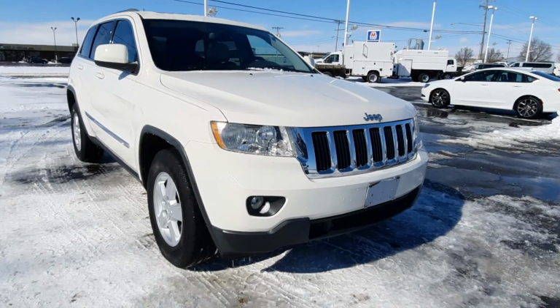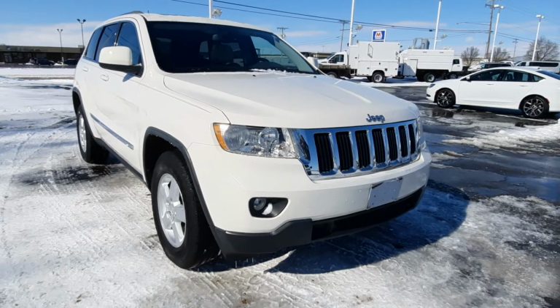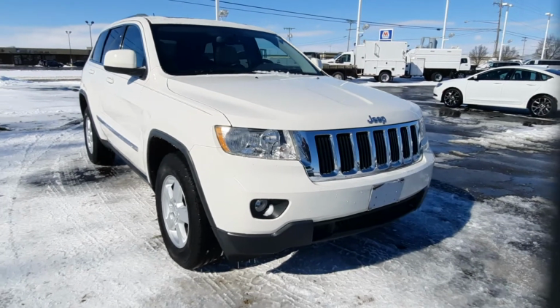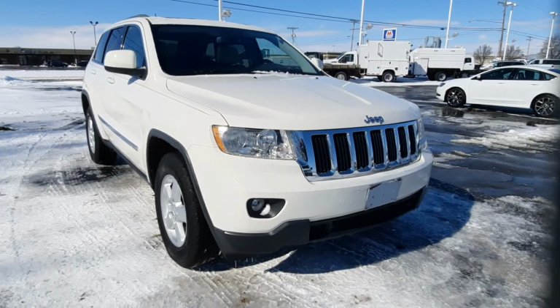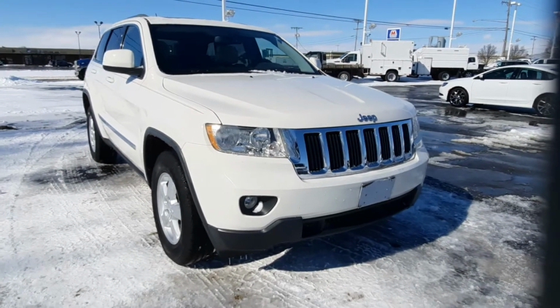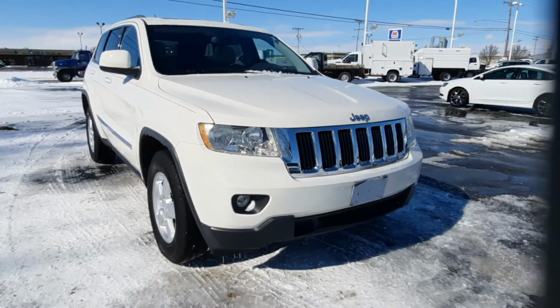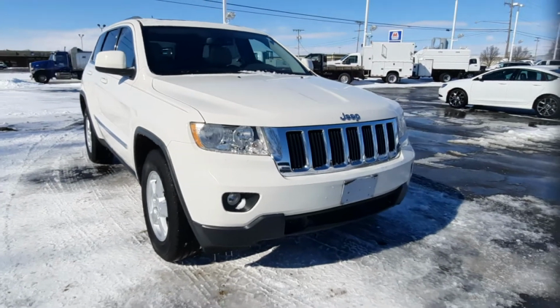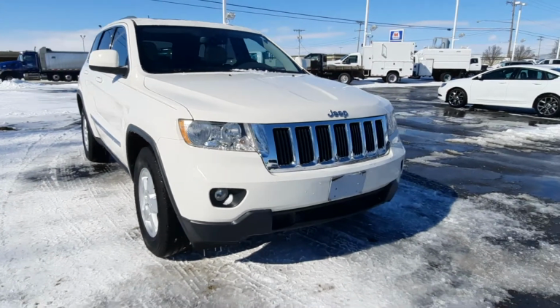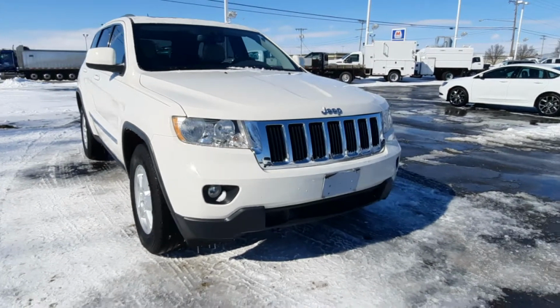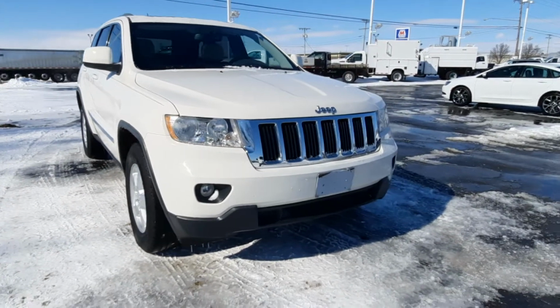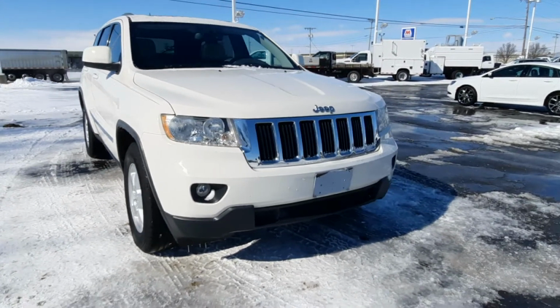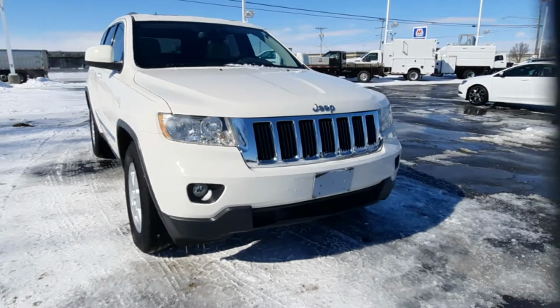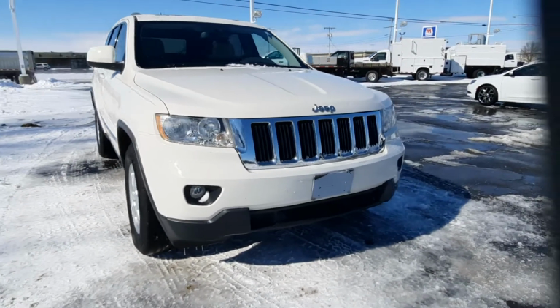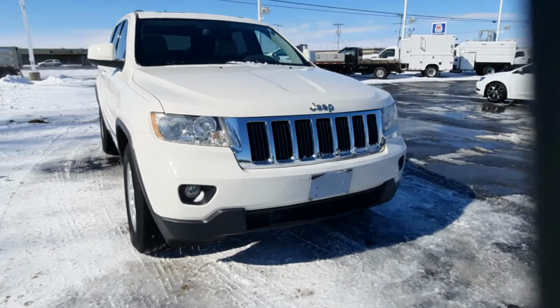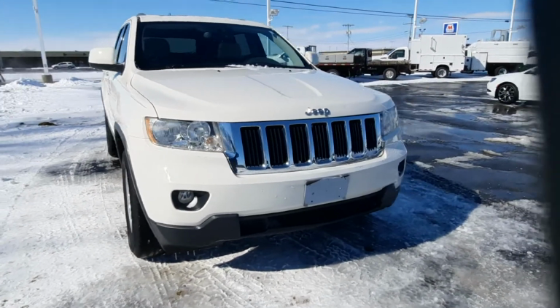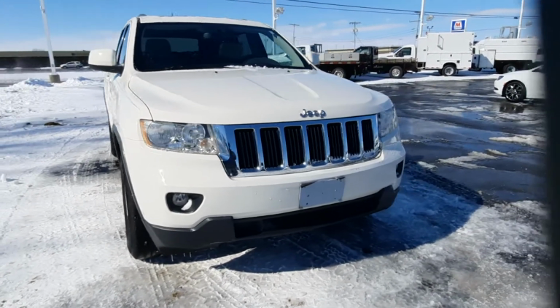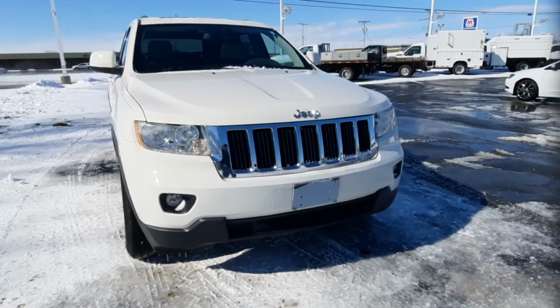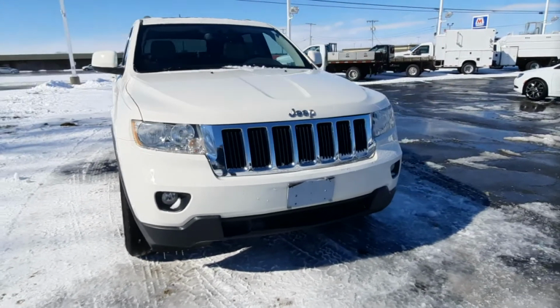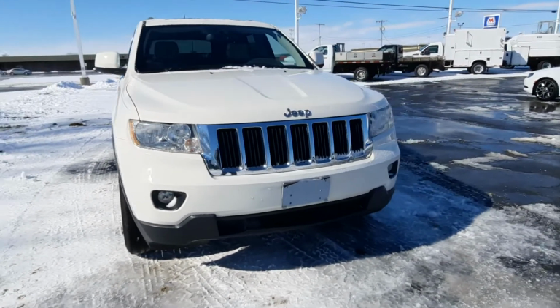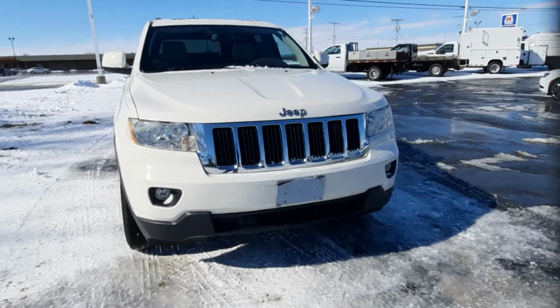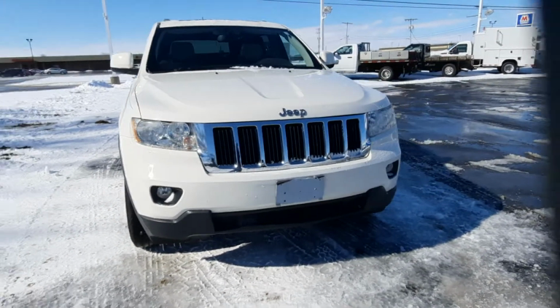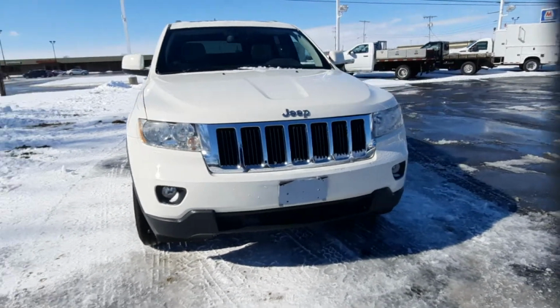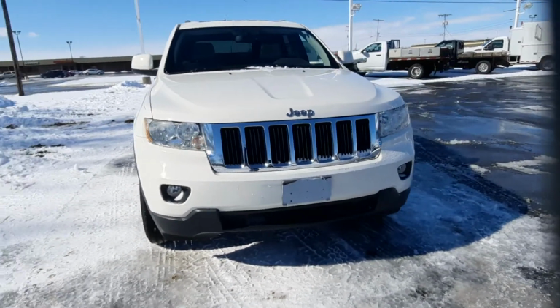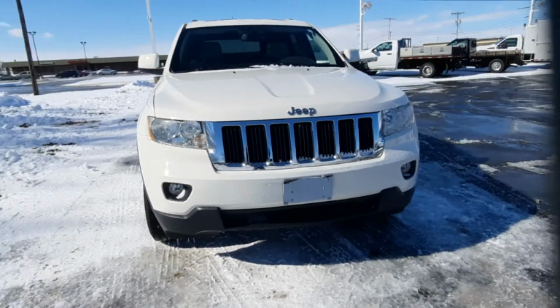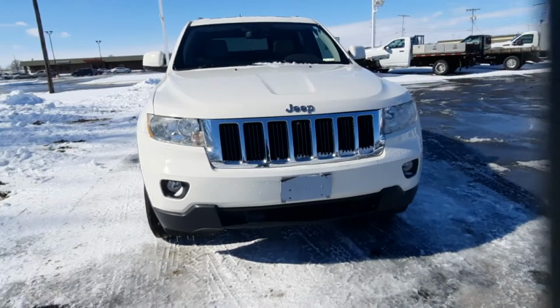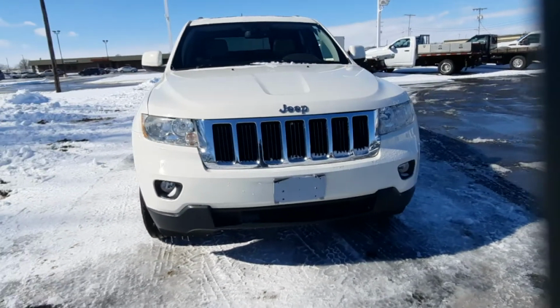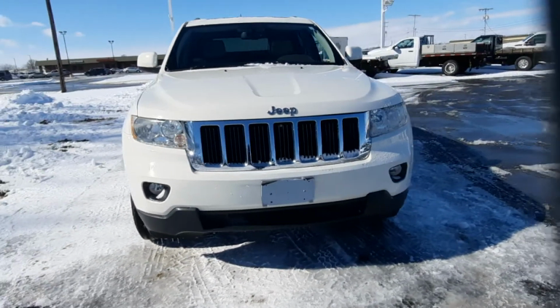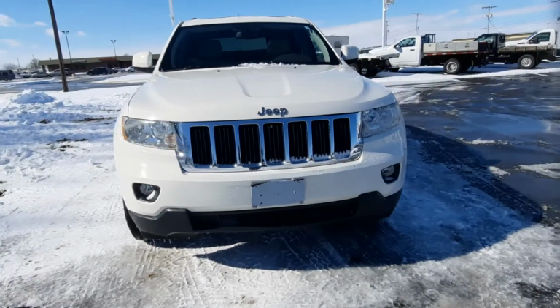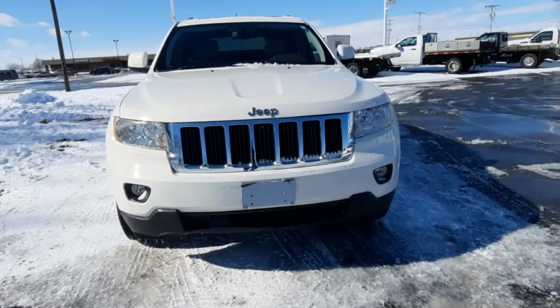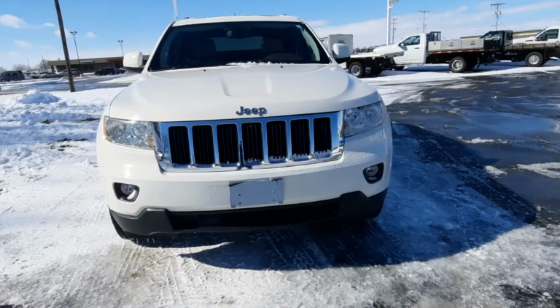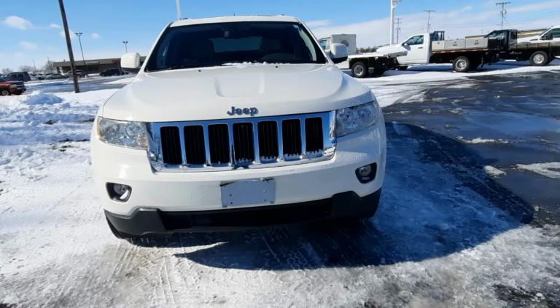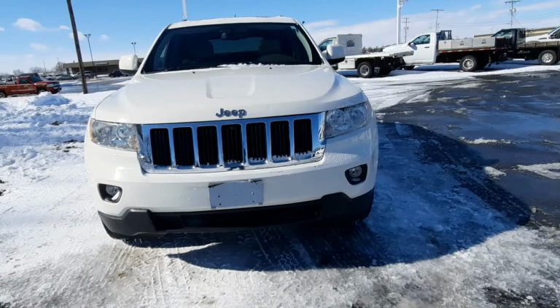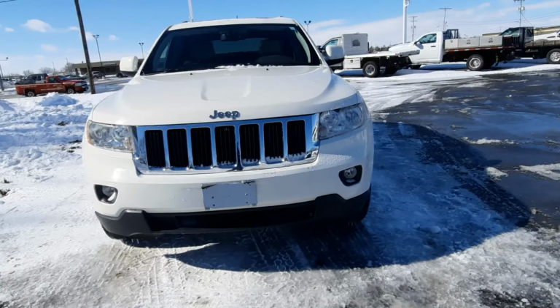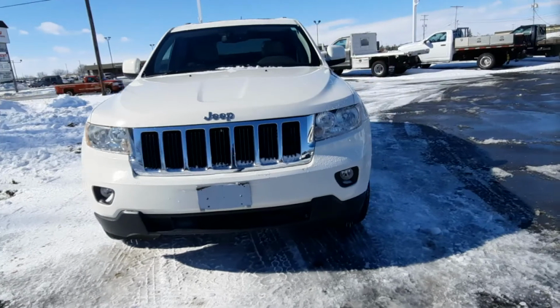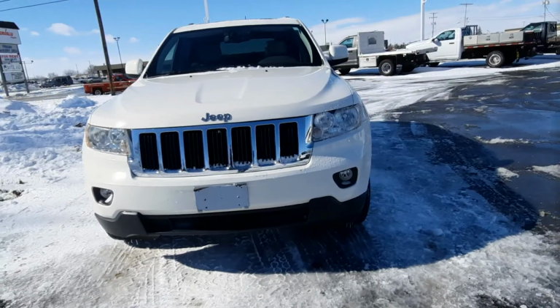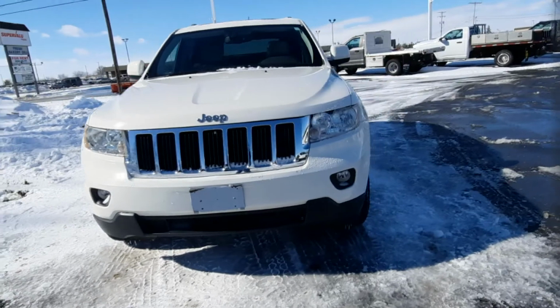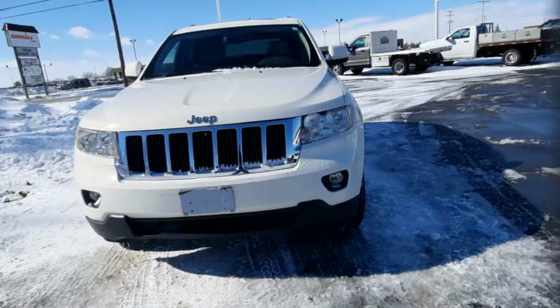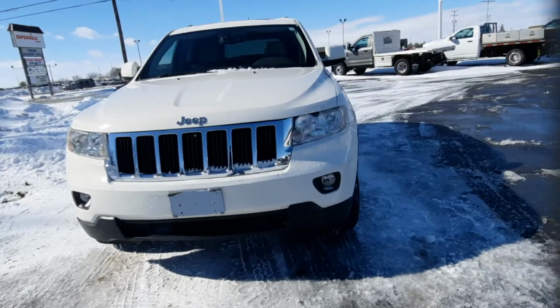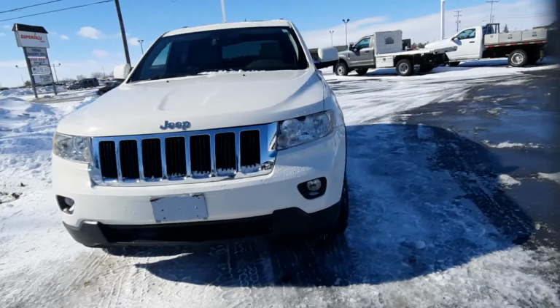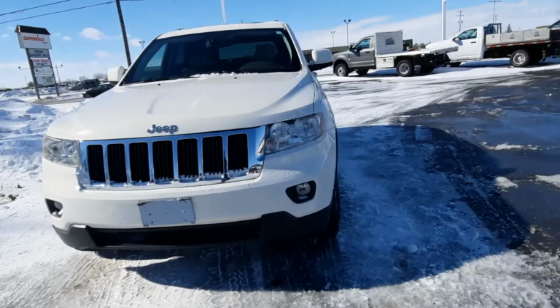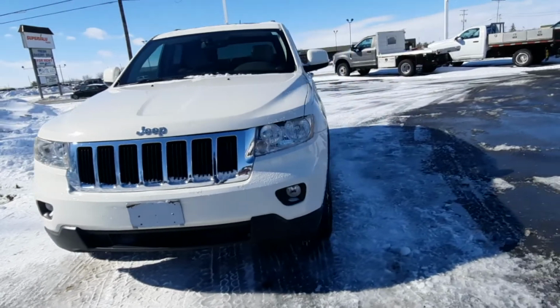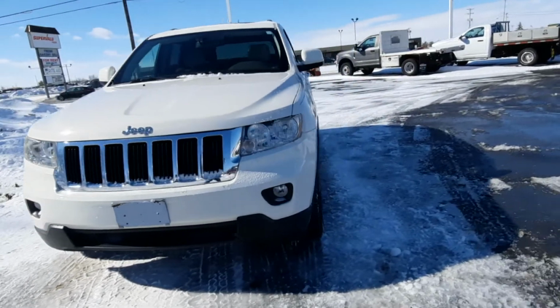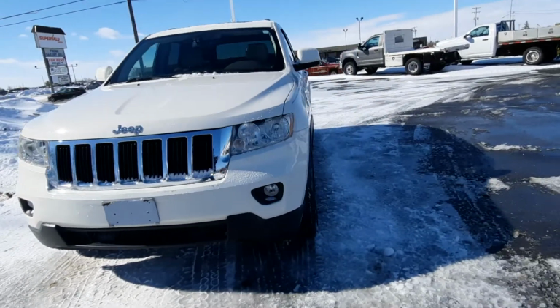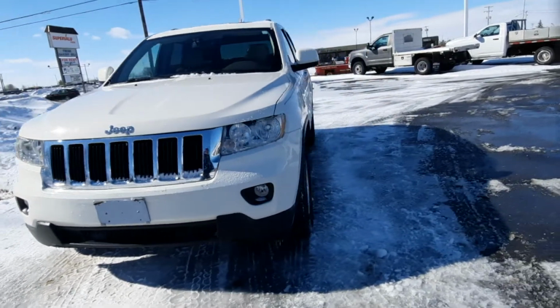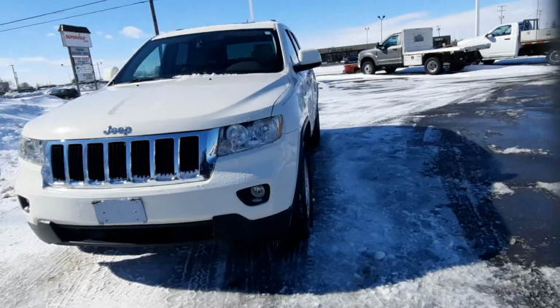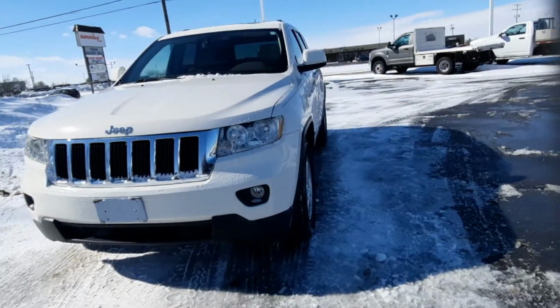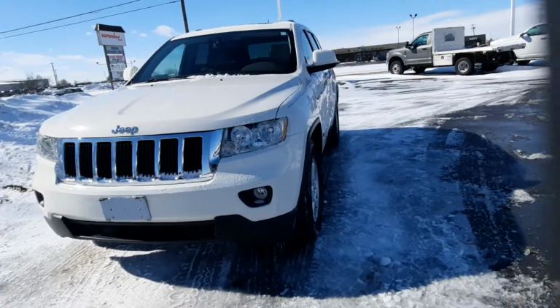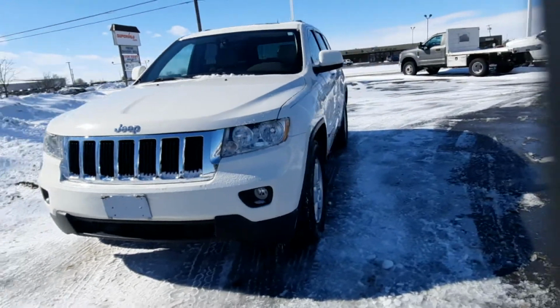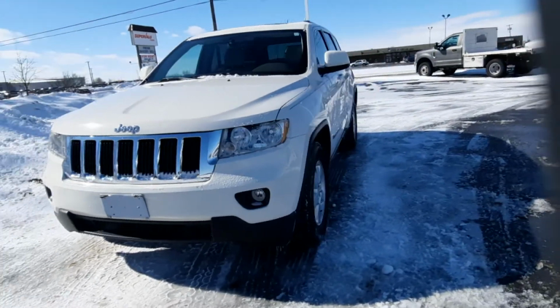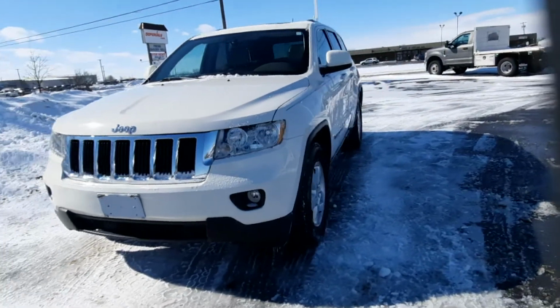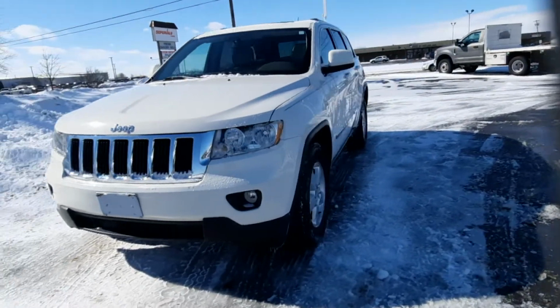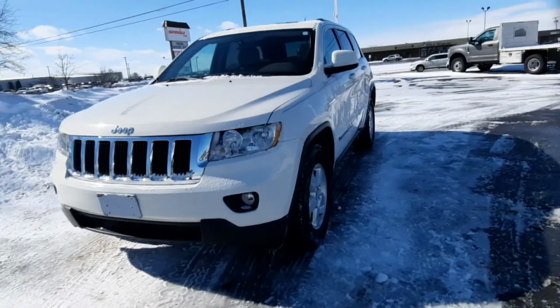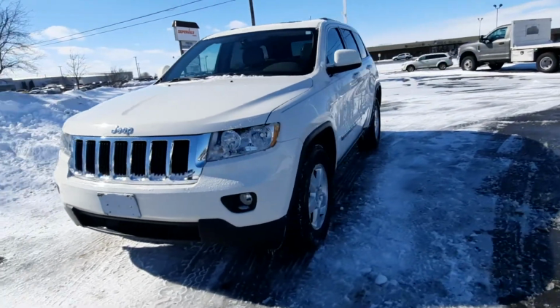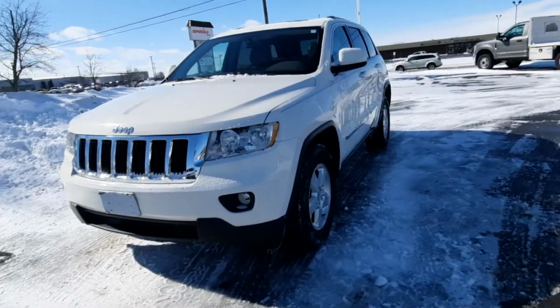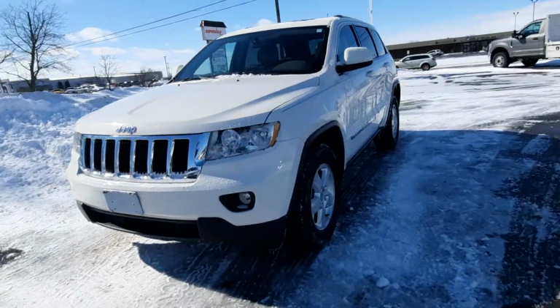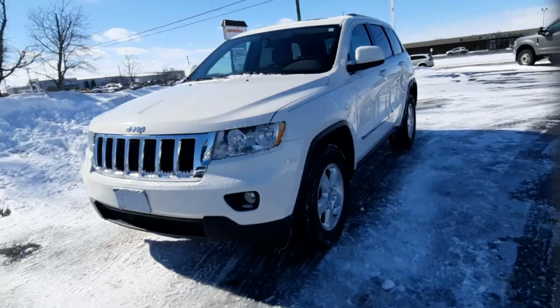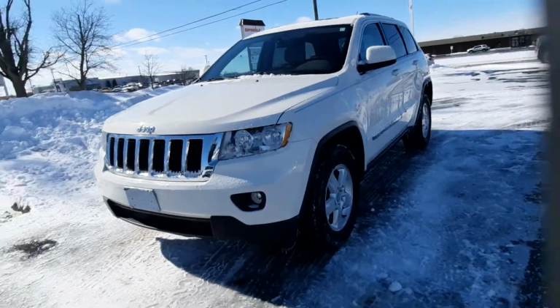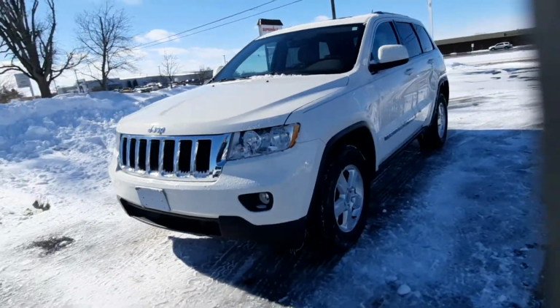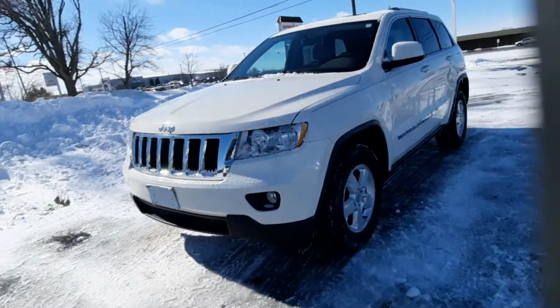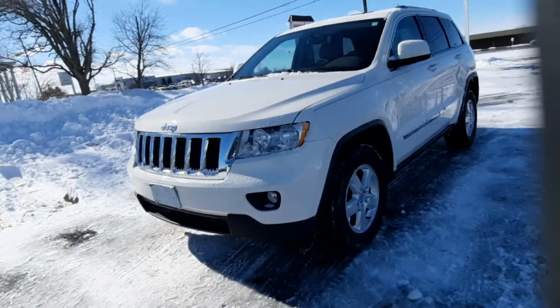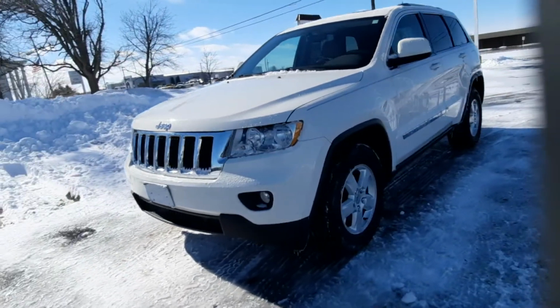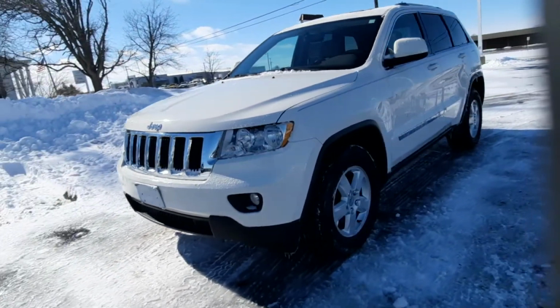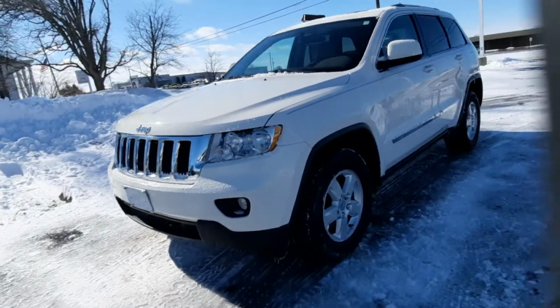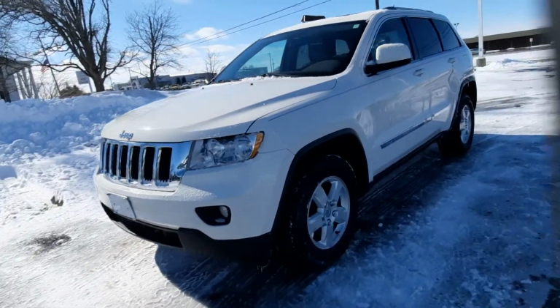Angel here with Terry Henricks Ford, going to take you on a quick walk around this 2011 Jeep Grand Cherokee Laredo.